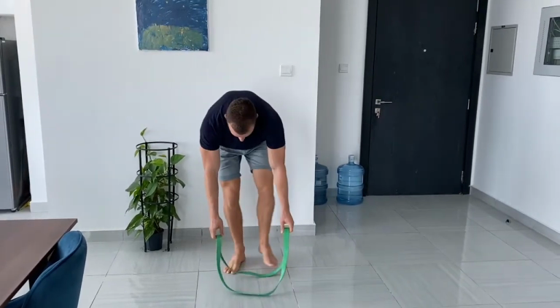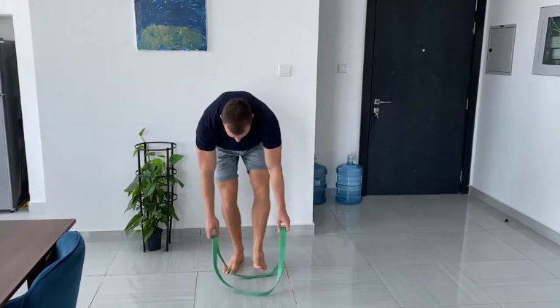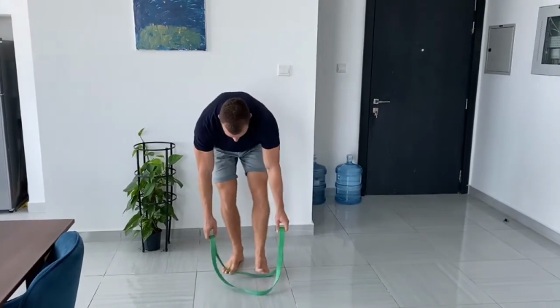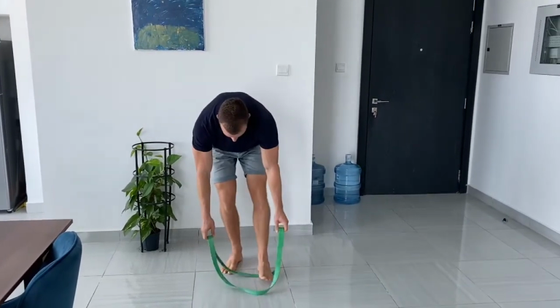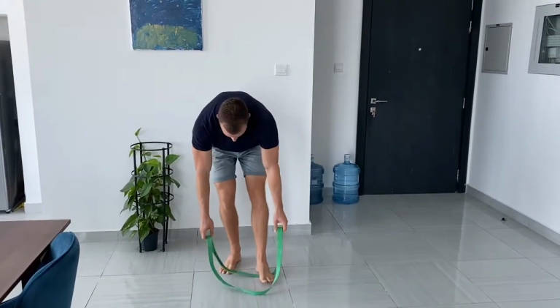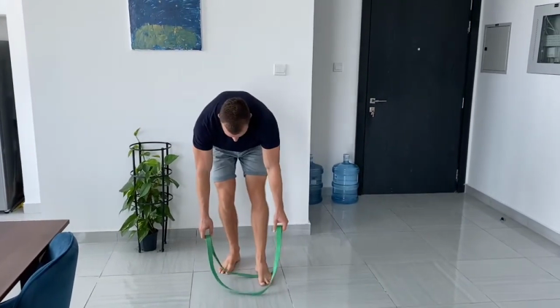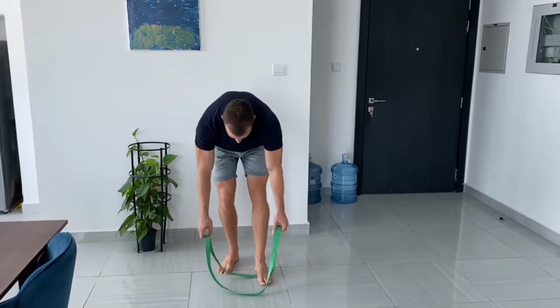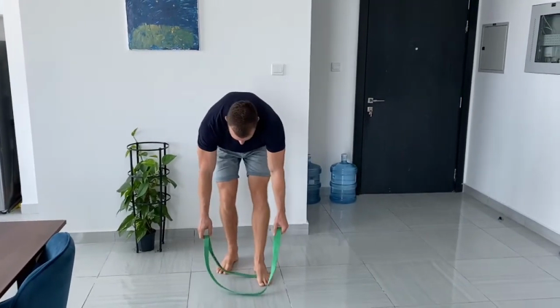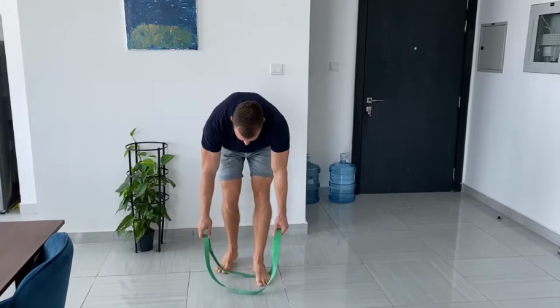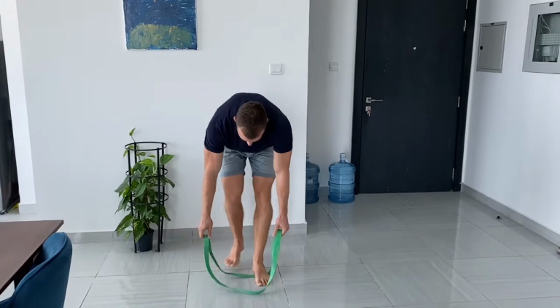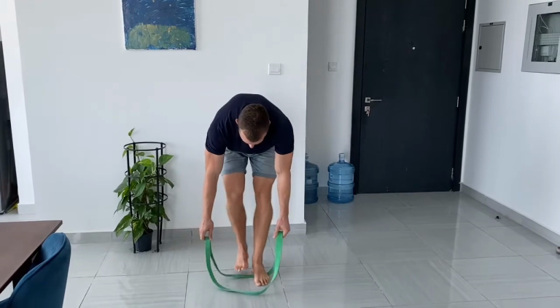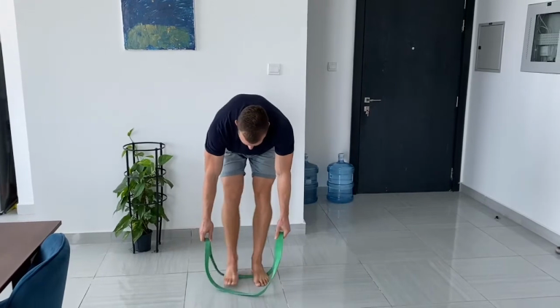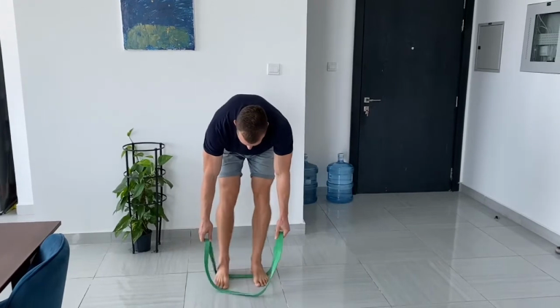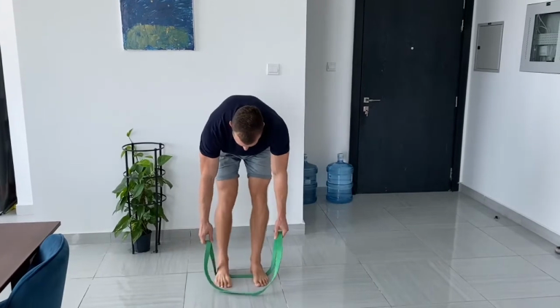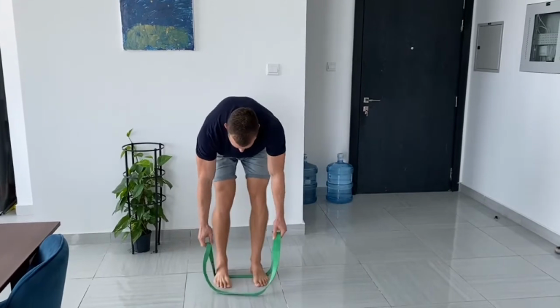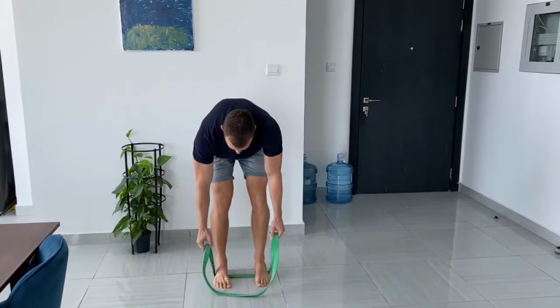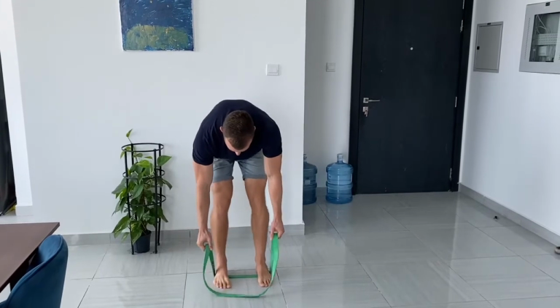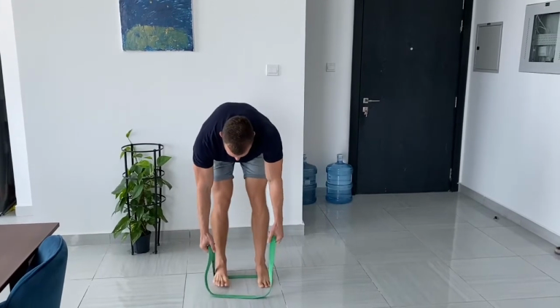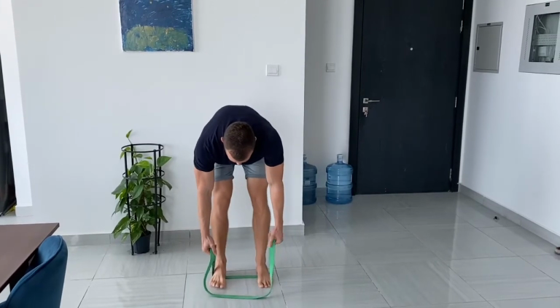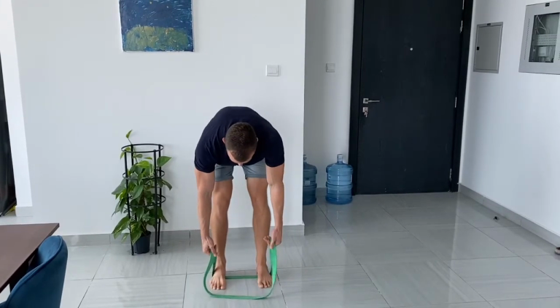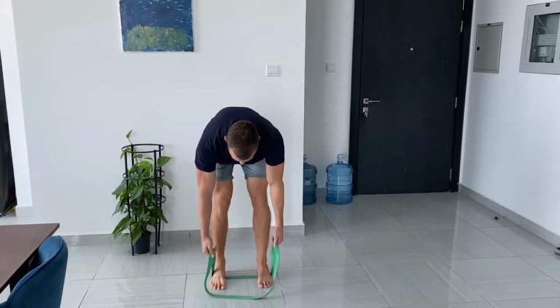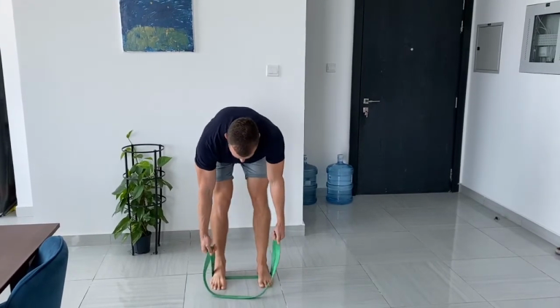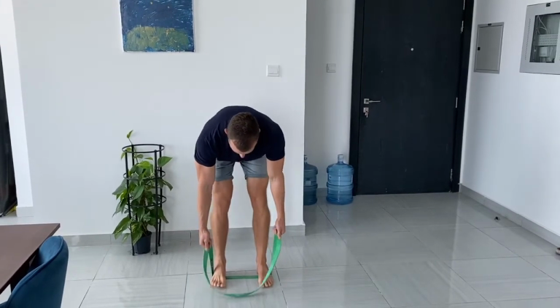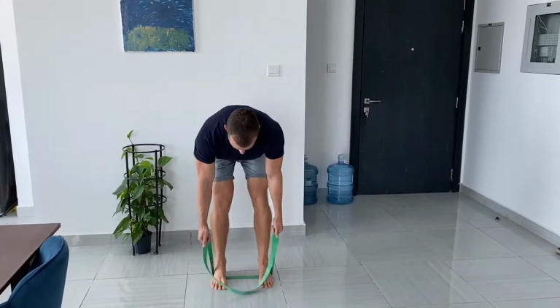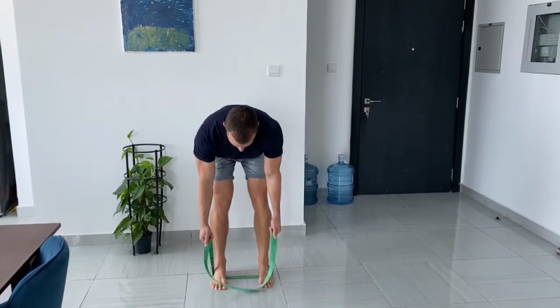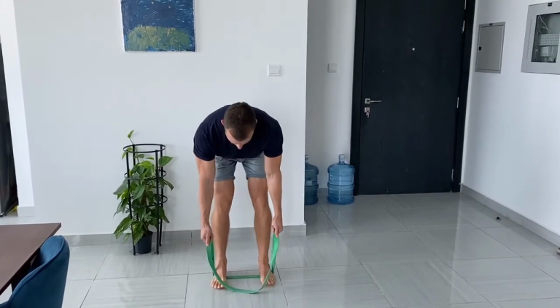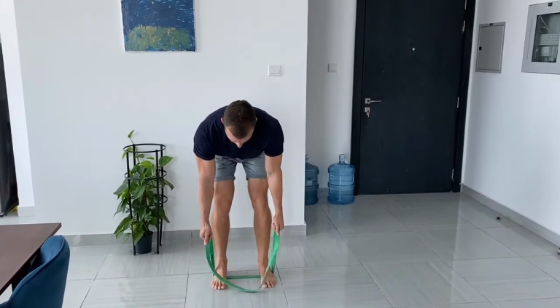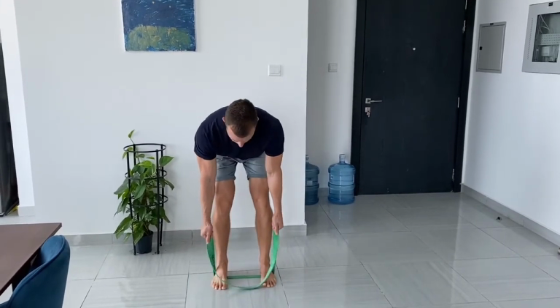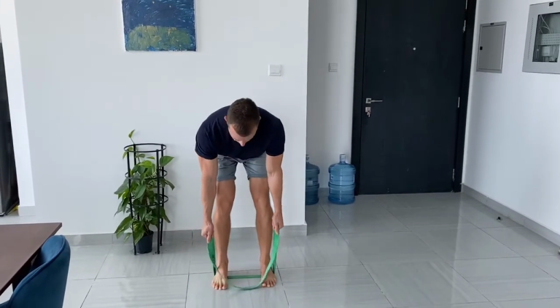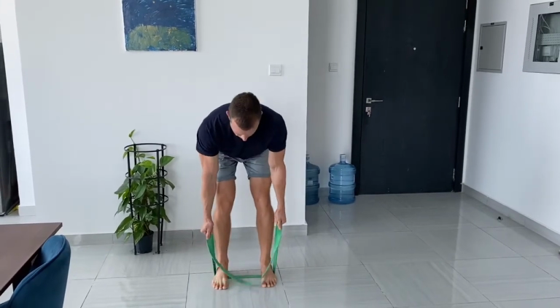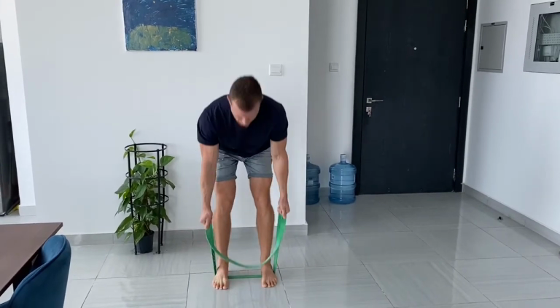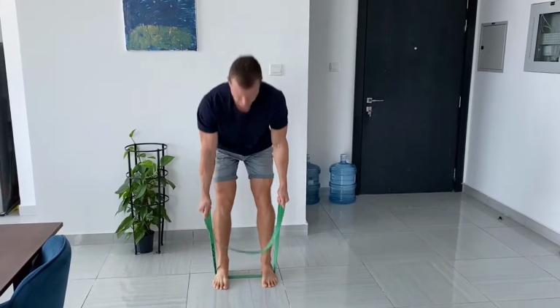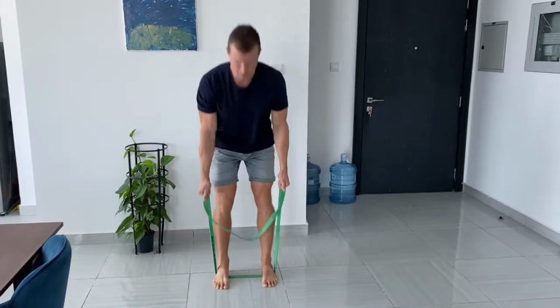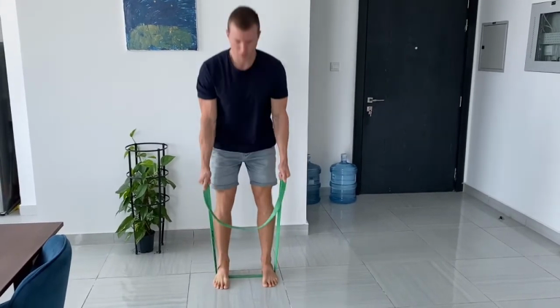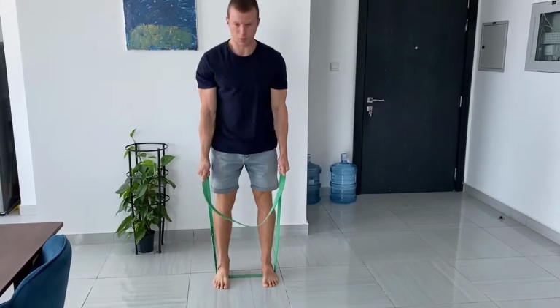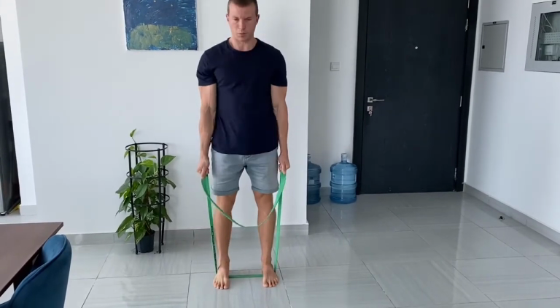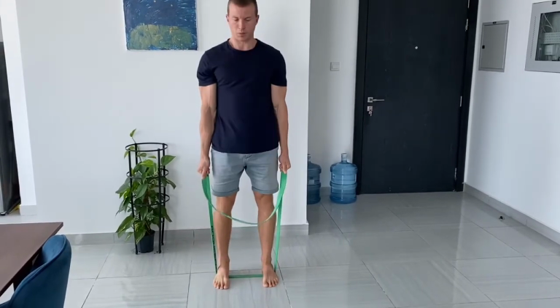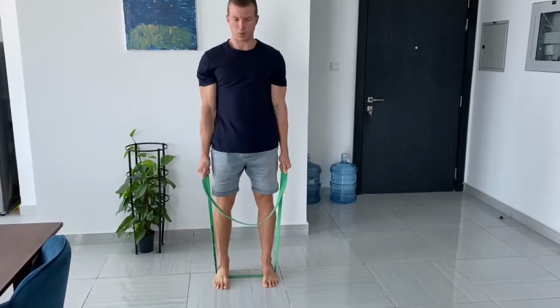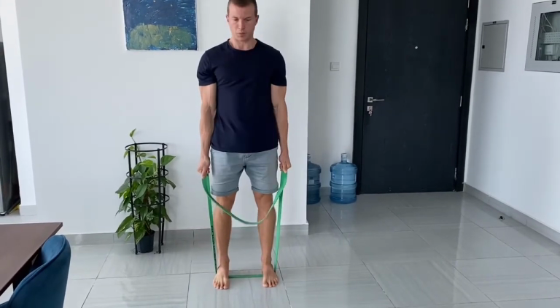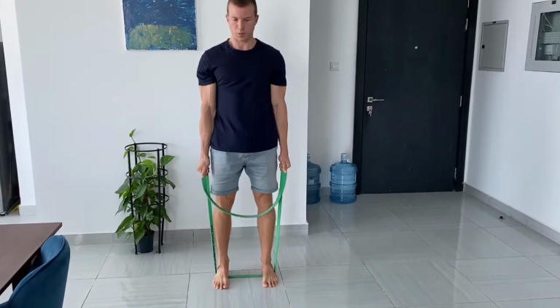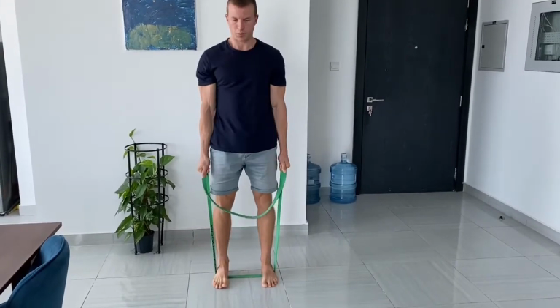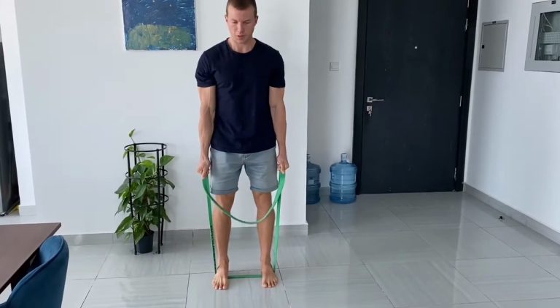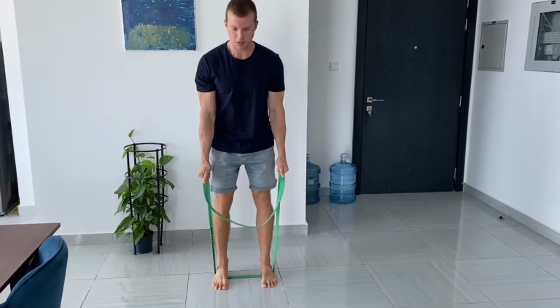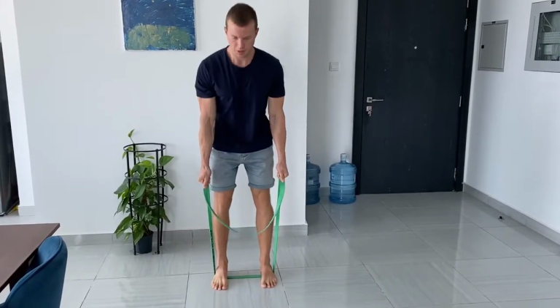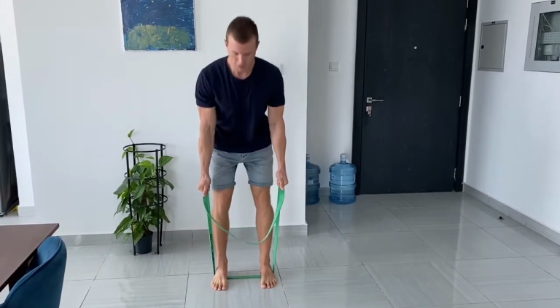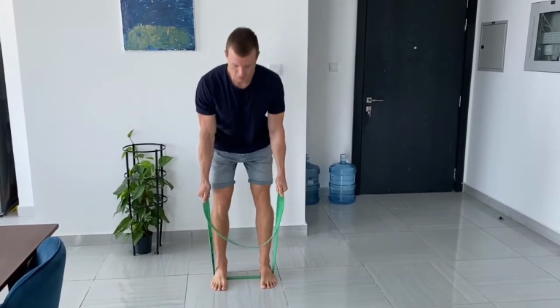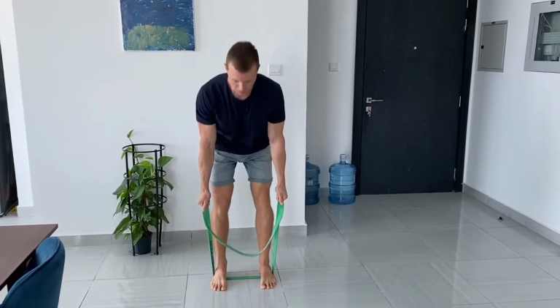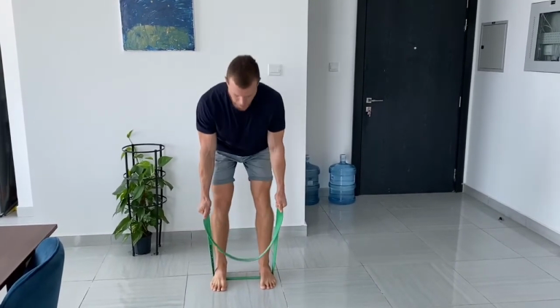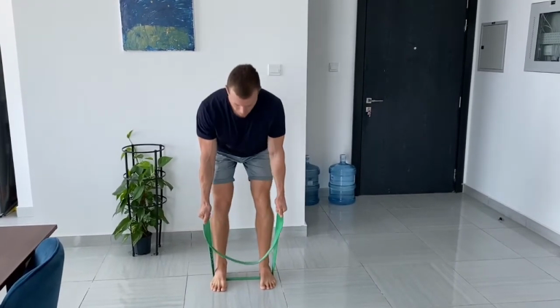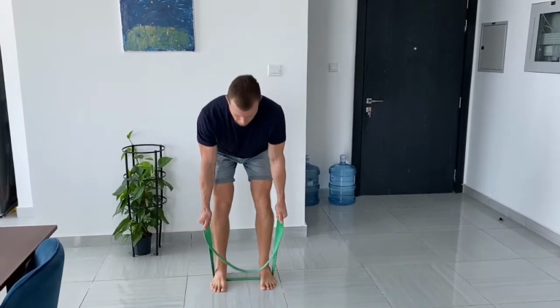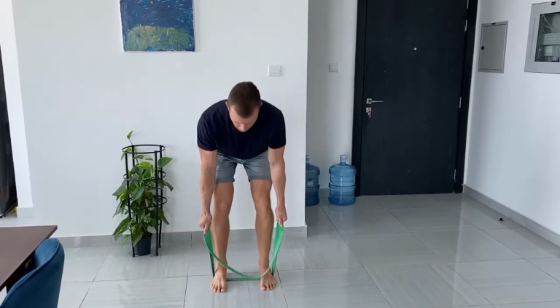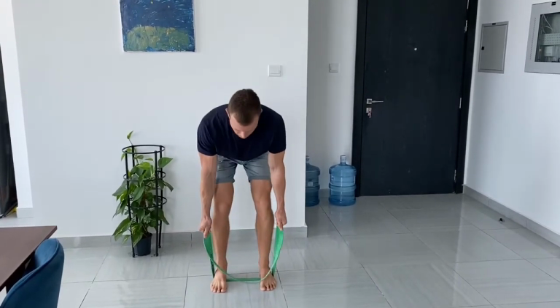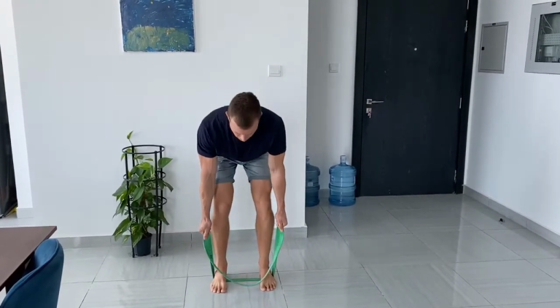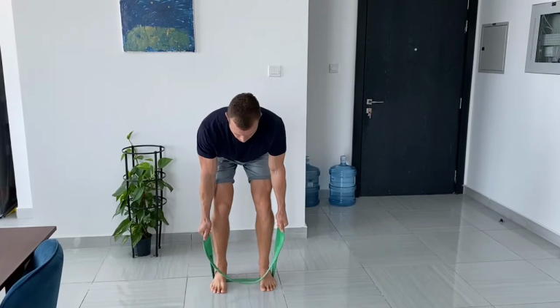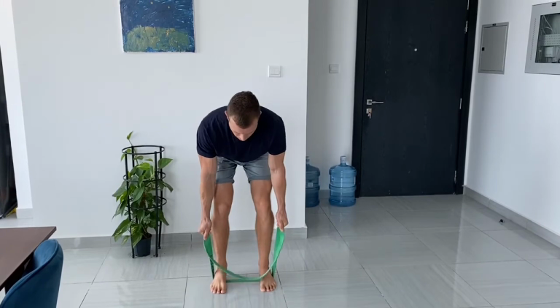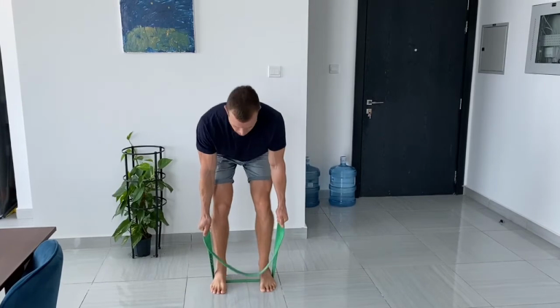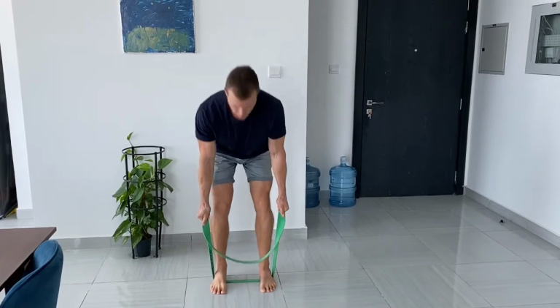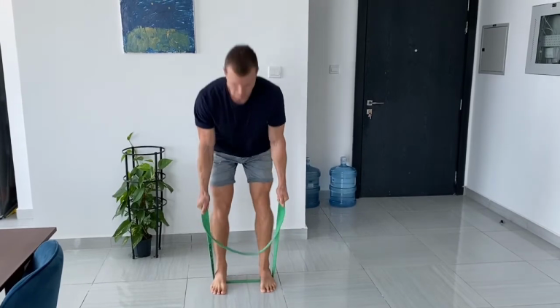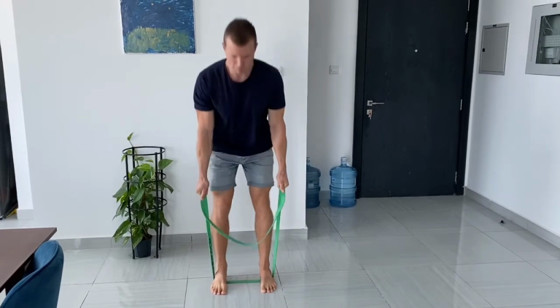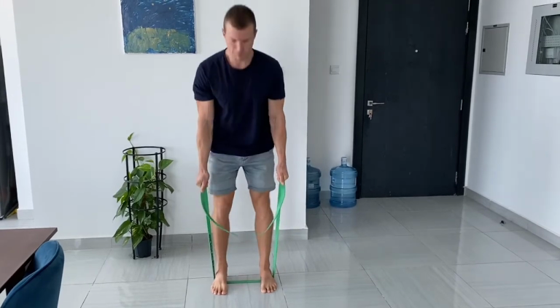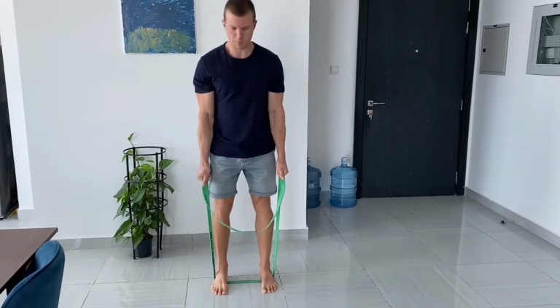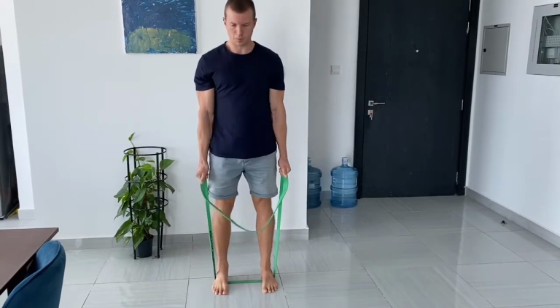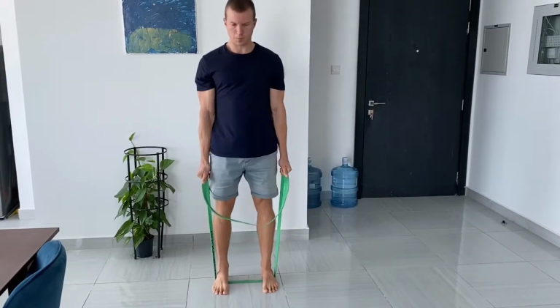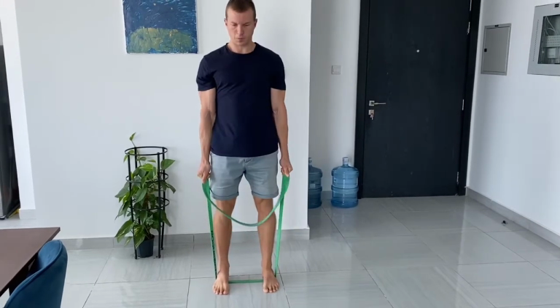If we want to make this a little bit easier, we would just step on one part of the band, and the form would be exactly the same.